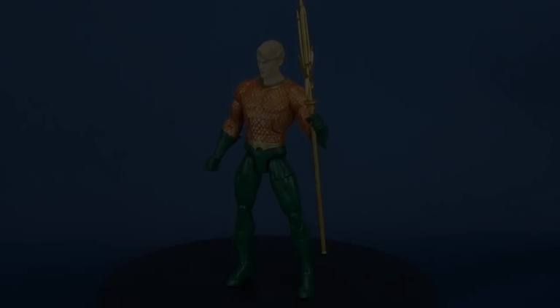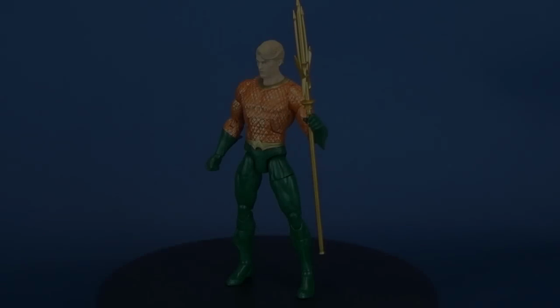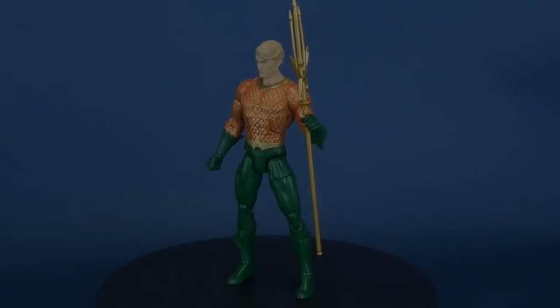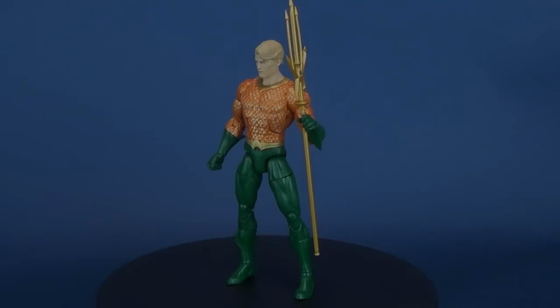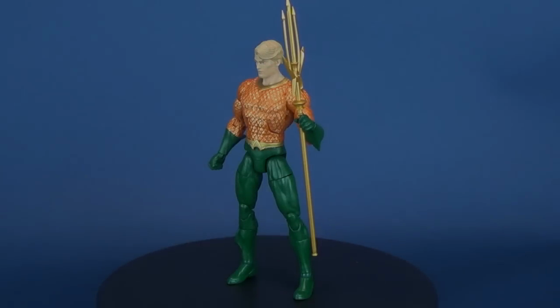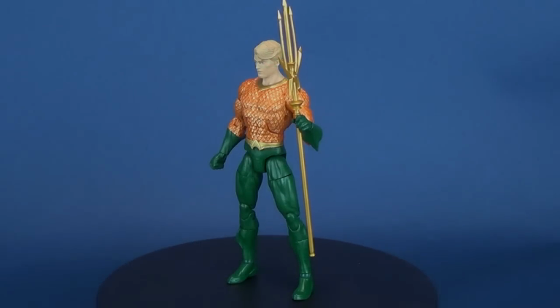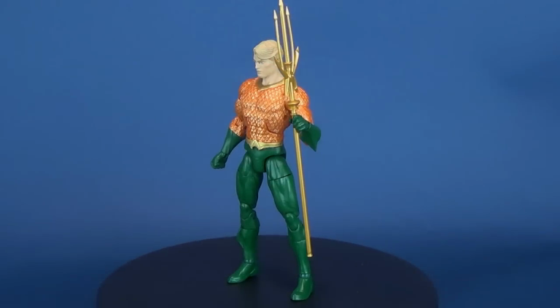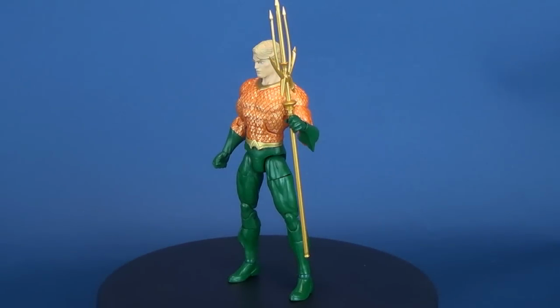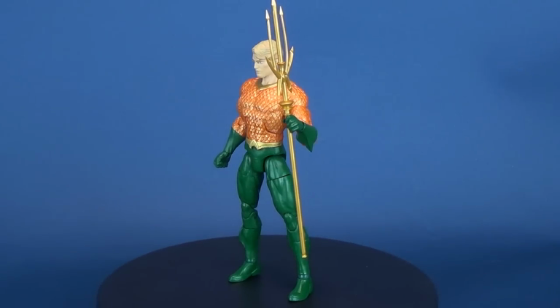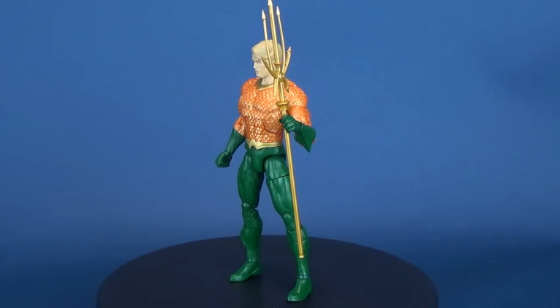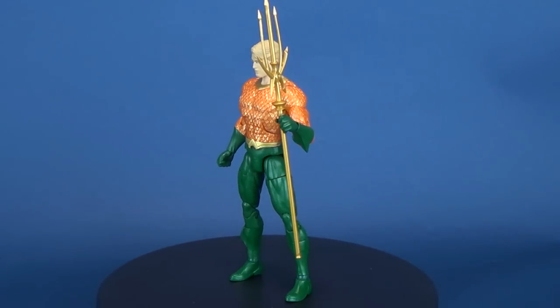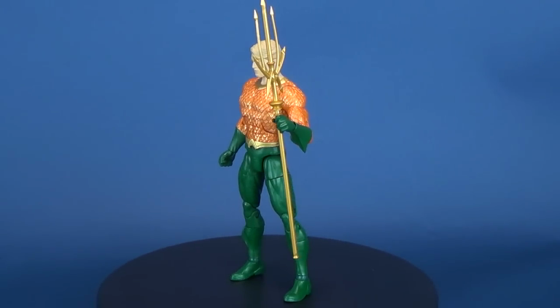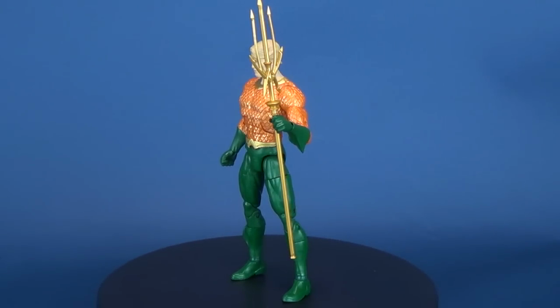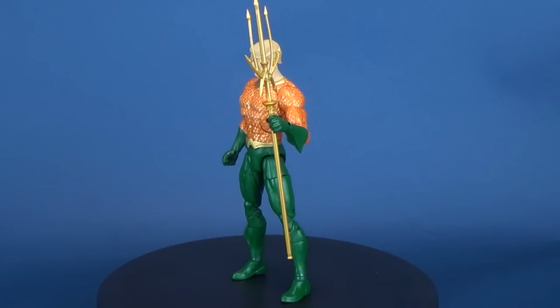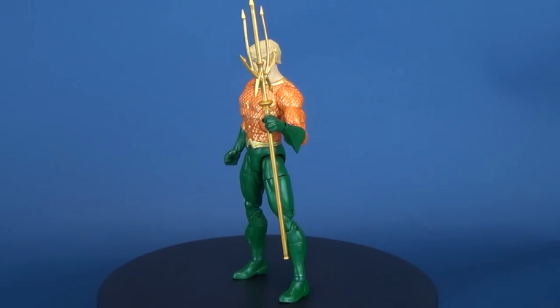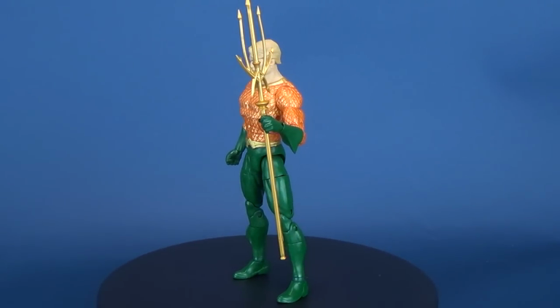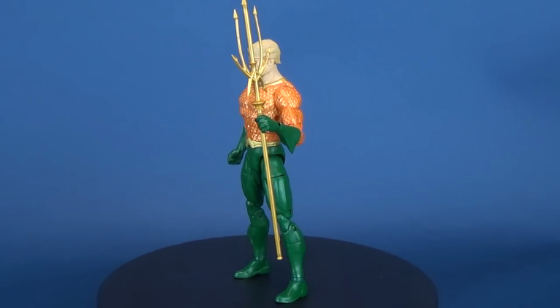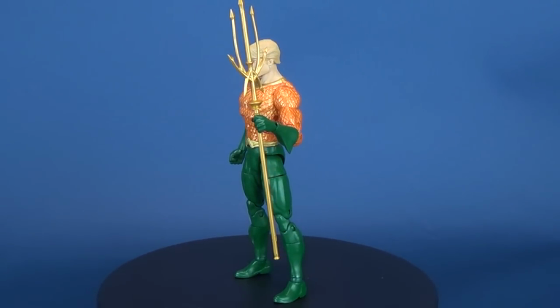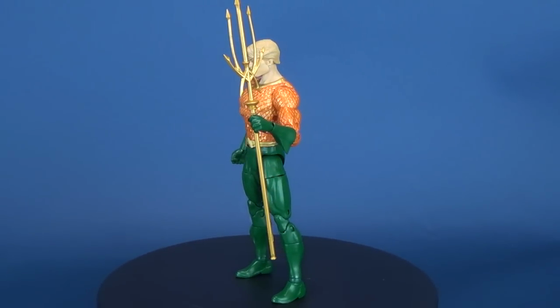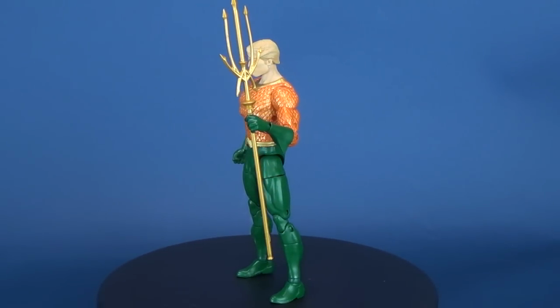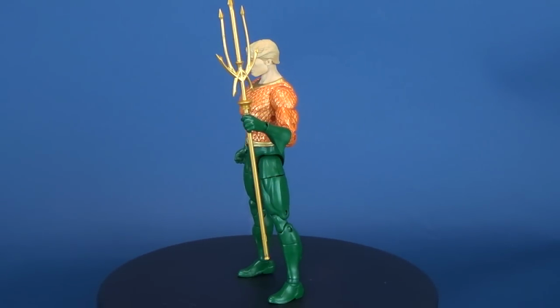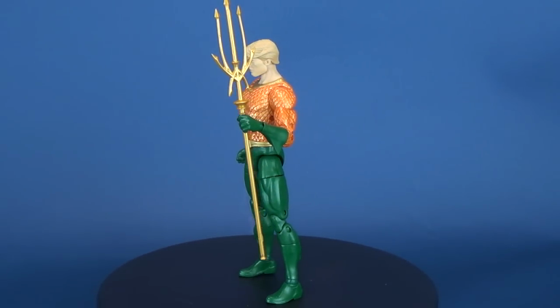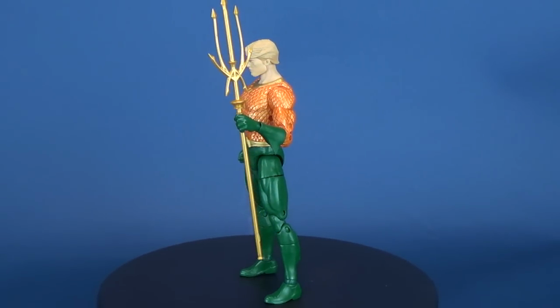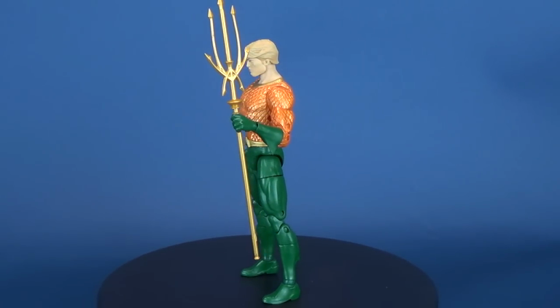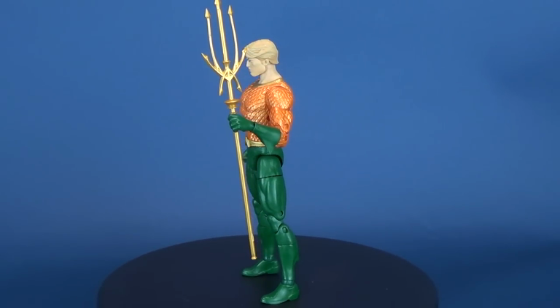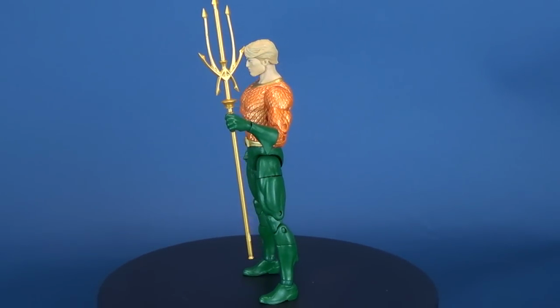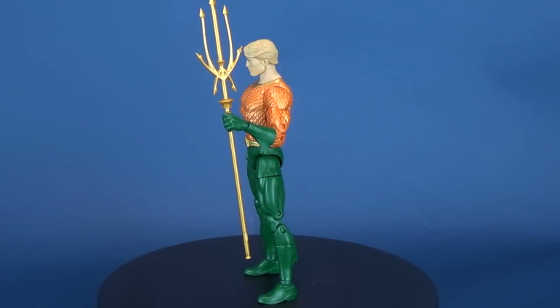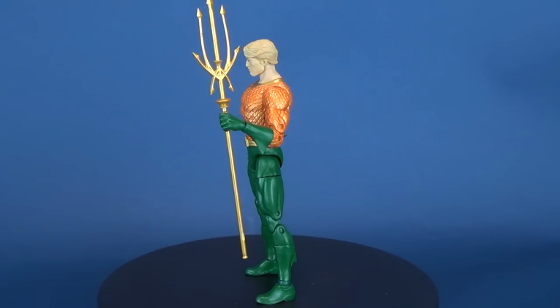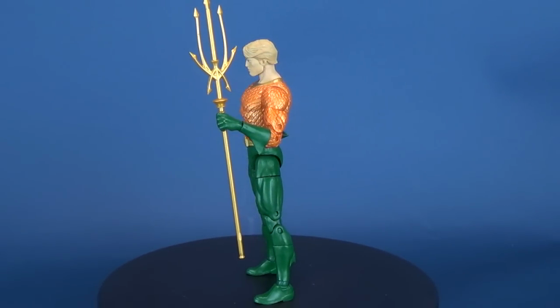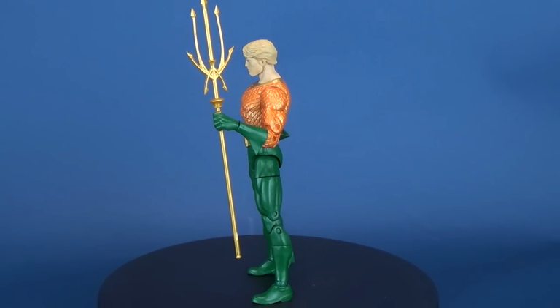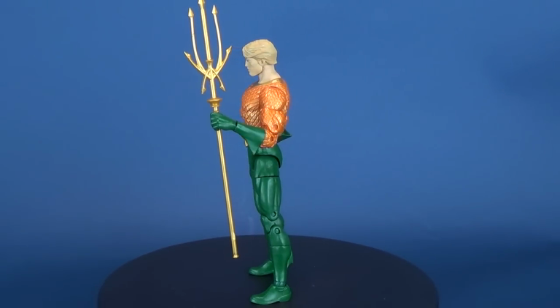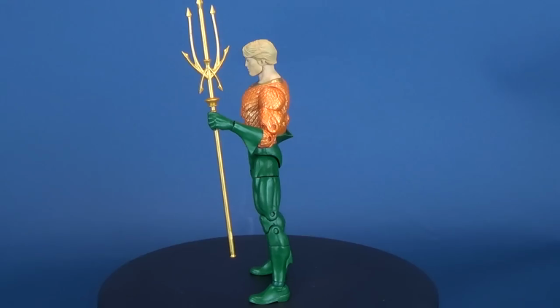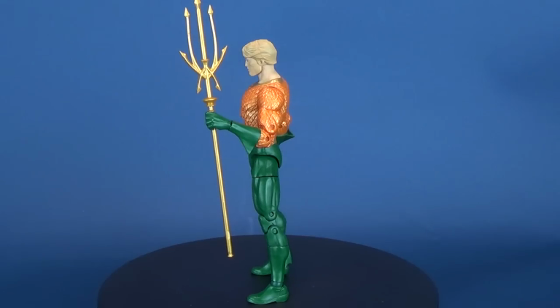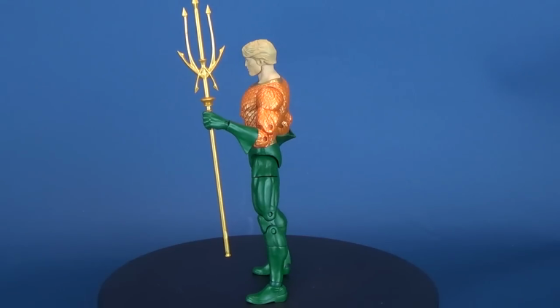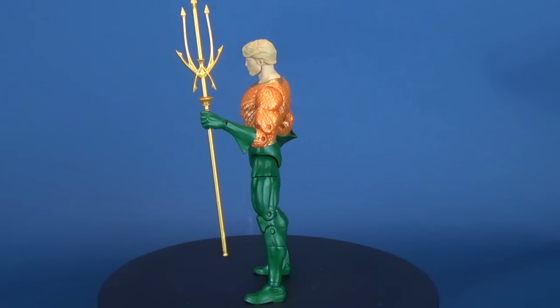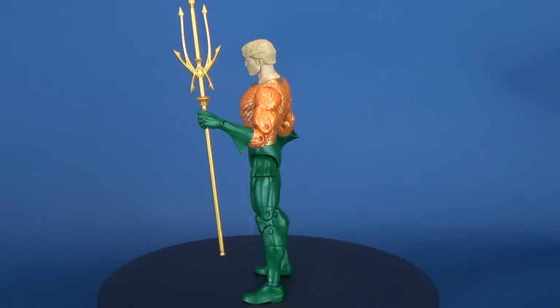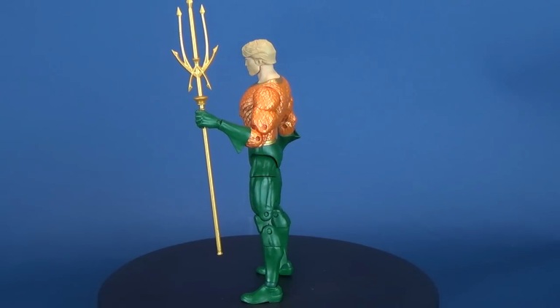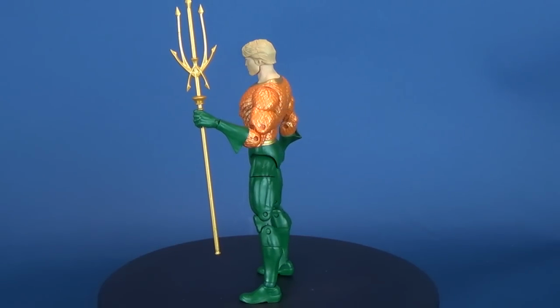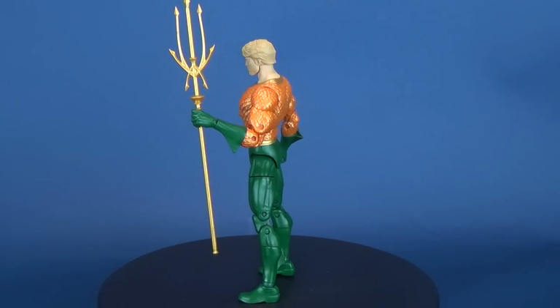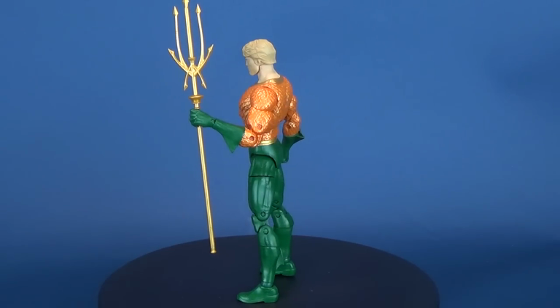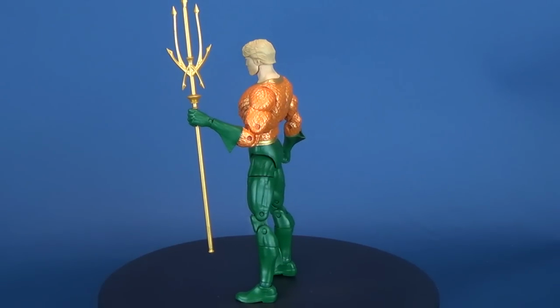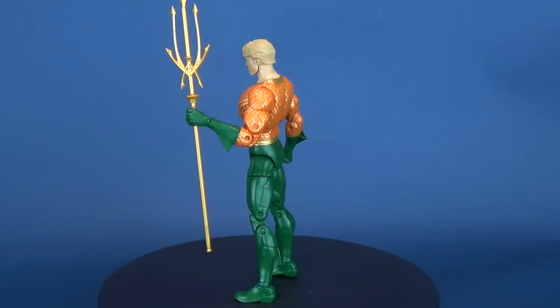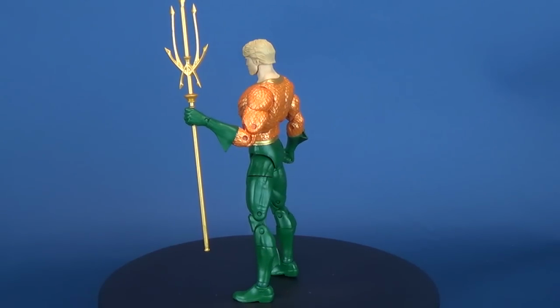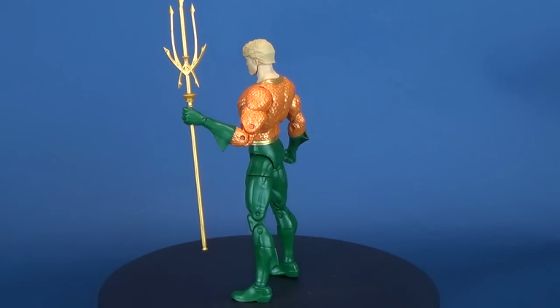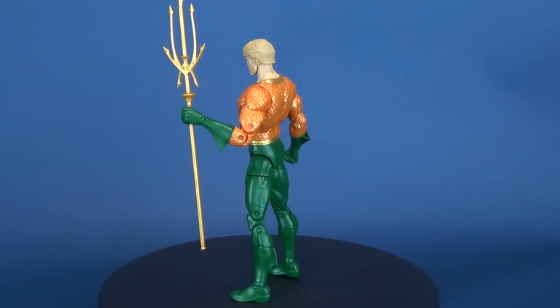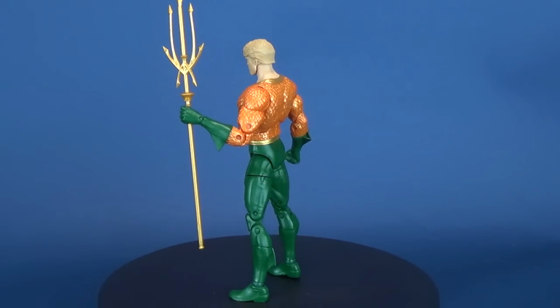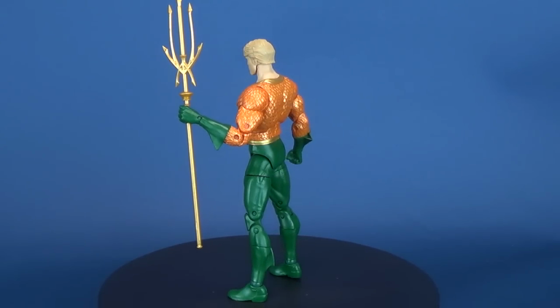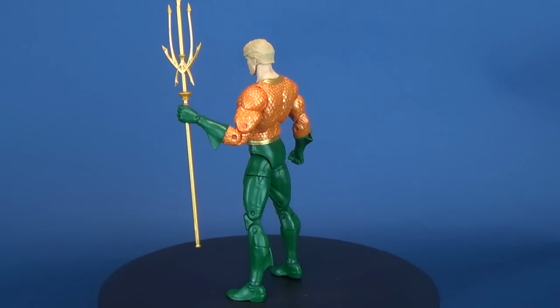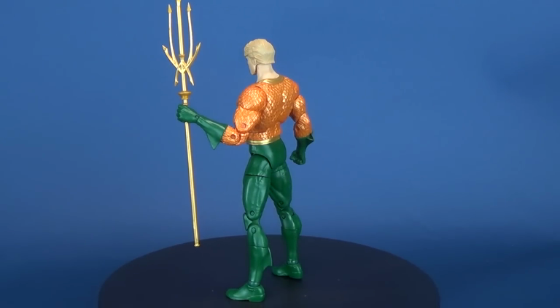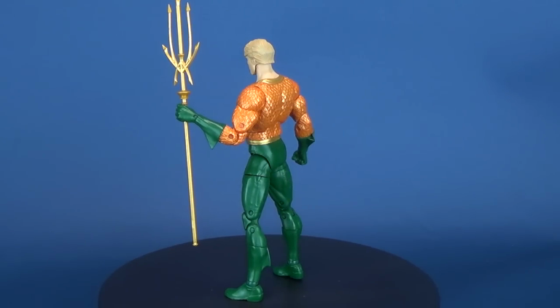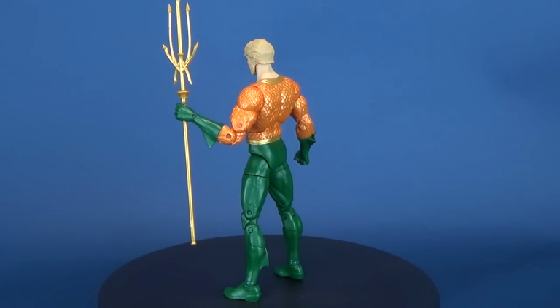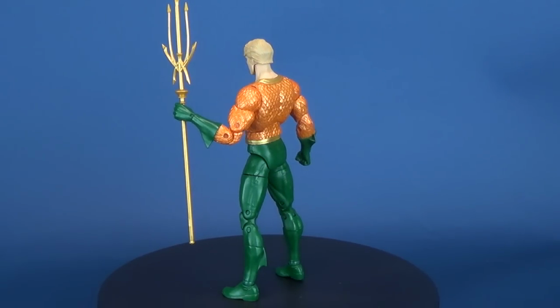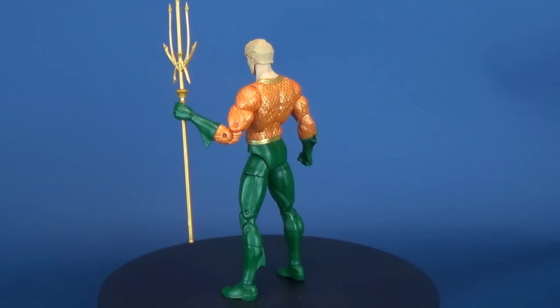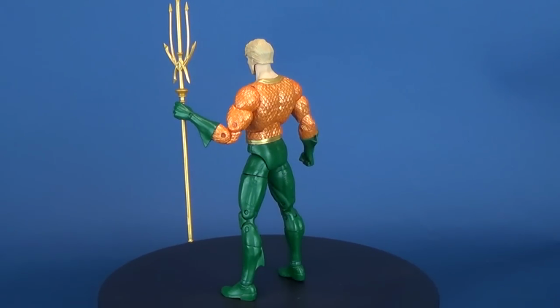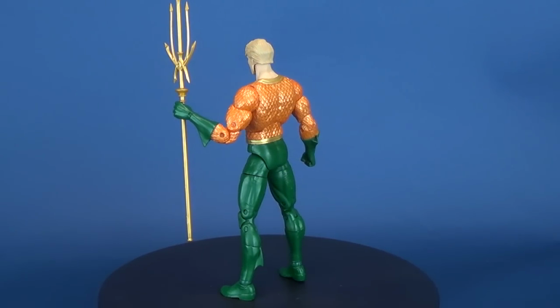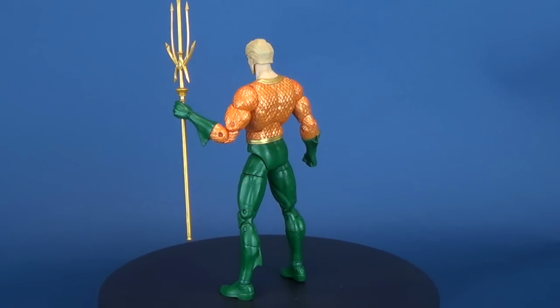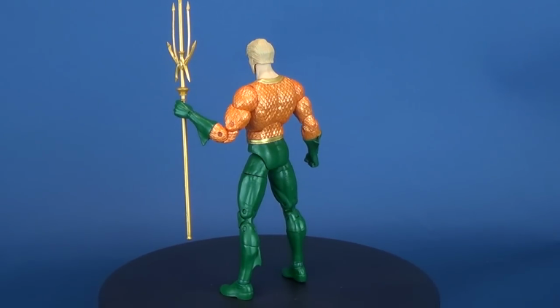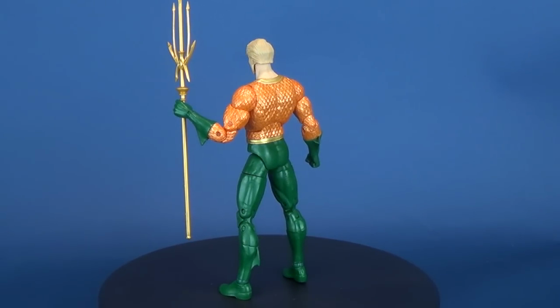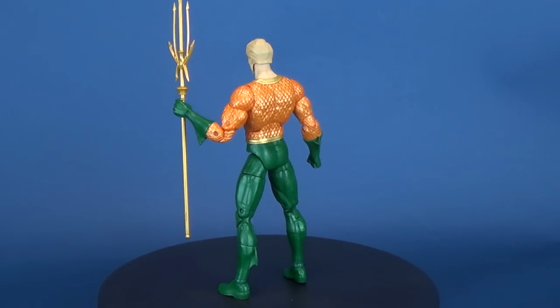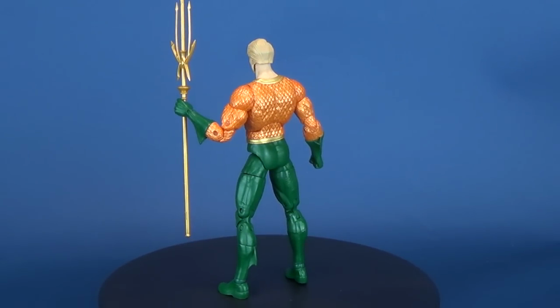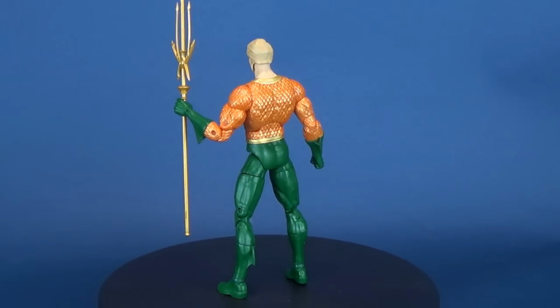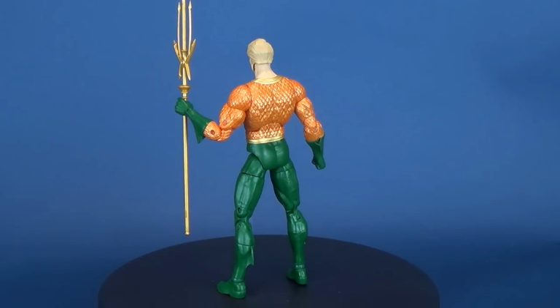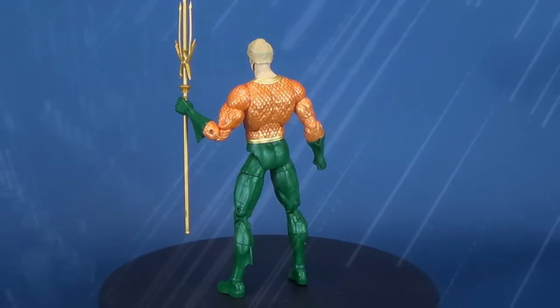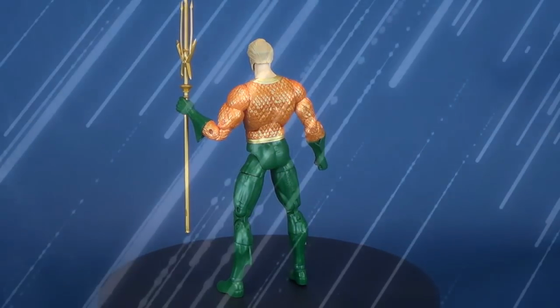The King of Atlantis gets a new figure release as we have a look at DC Collectibles DC Essentials figure number 7. This is Aquaman.